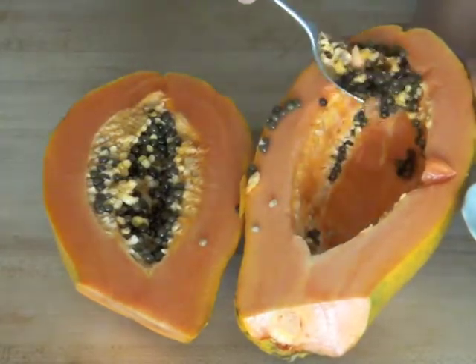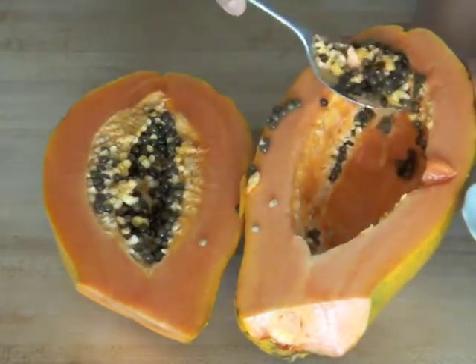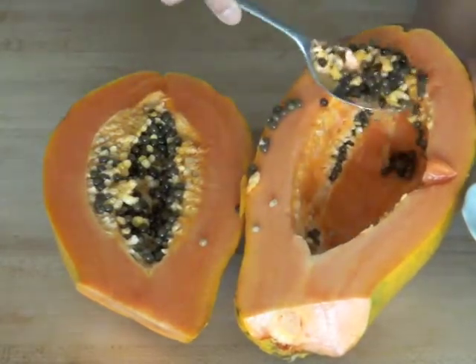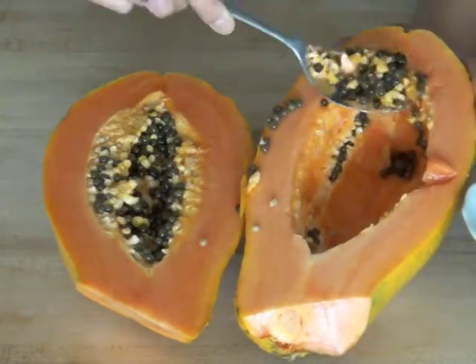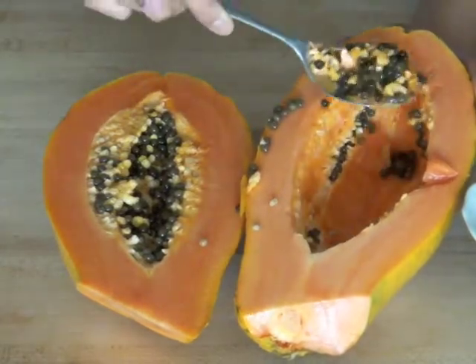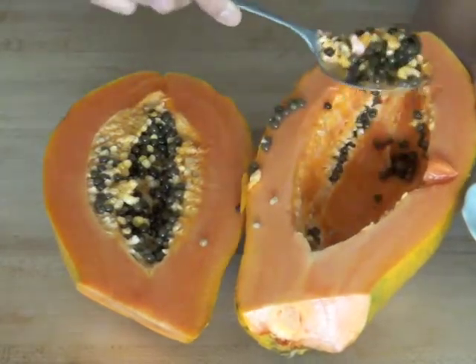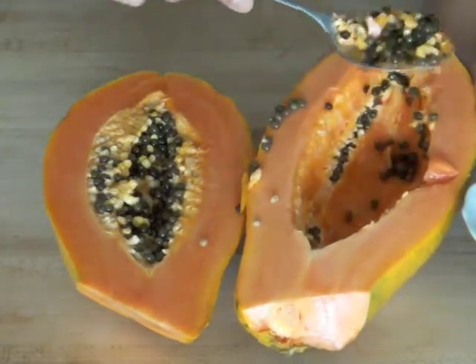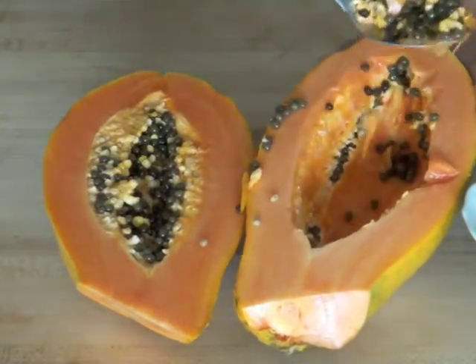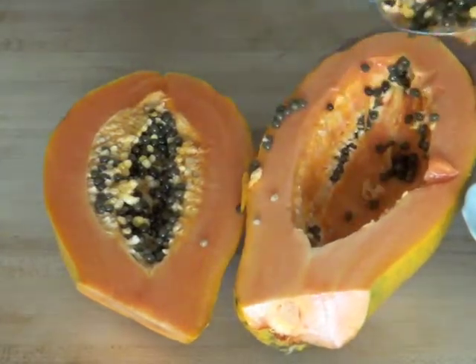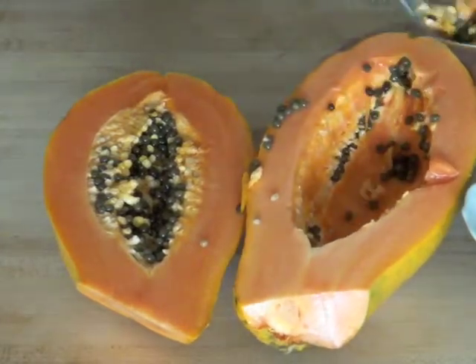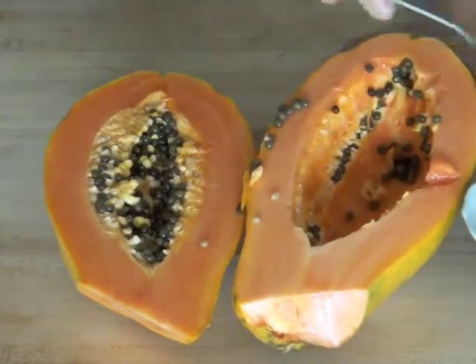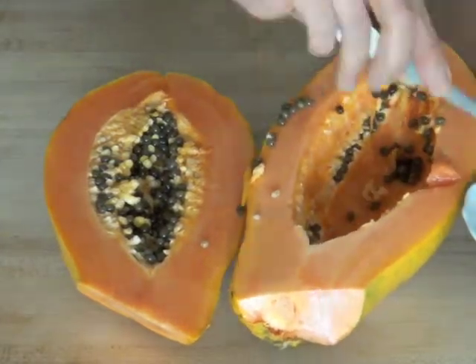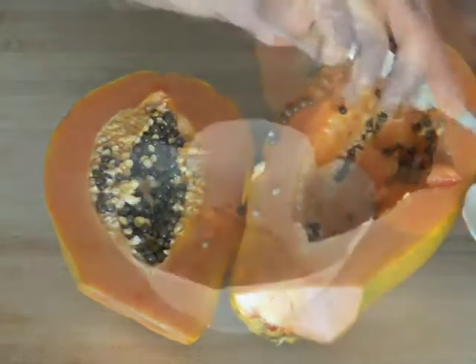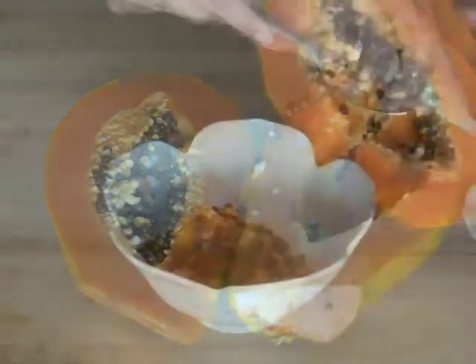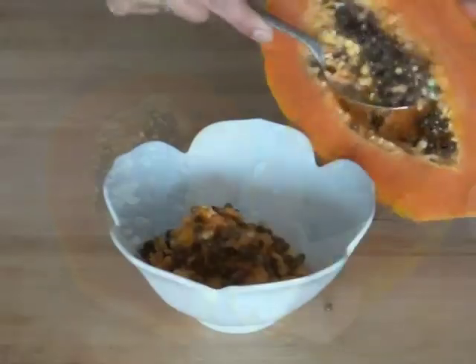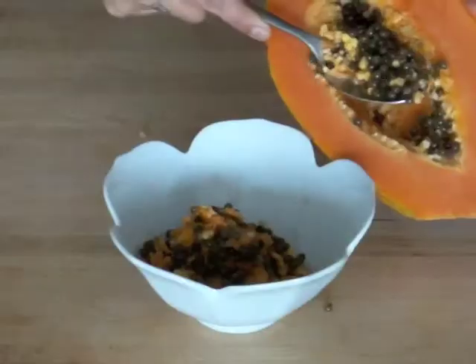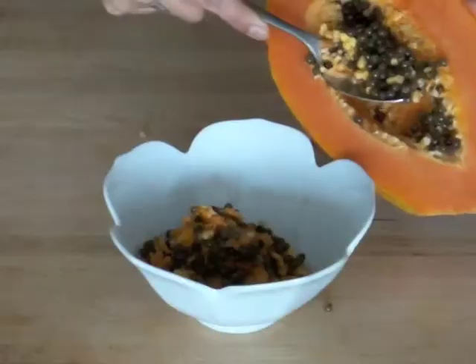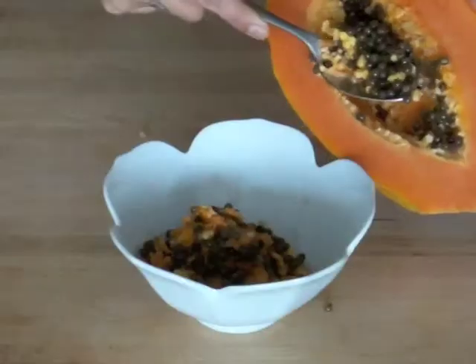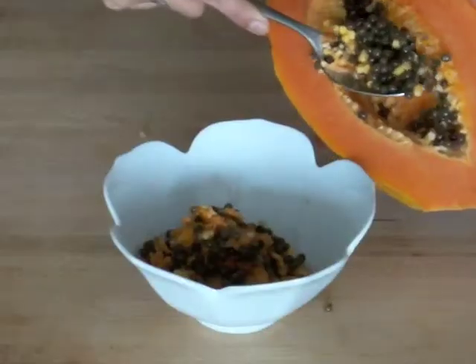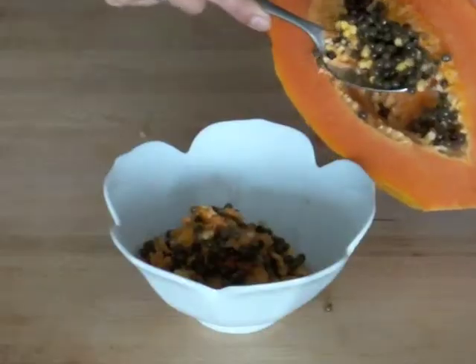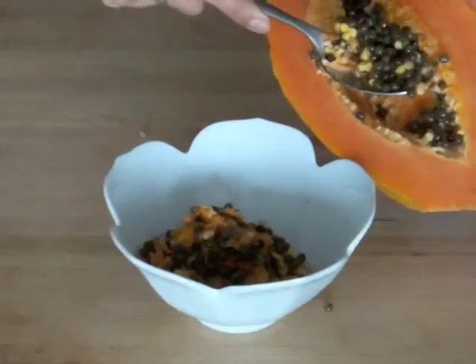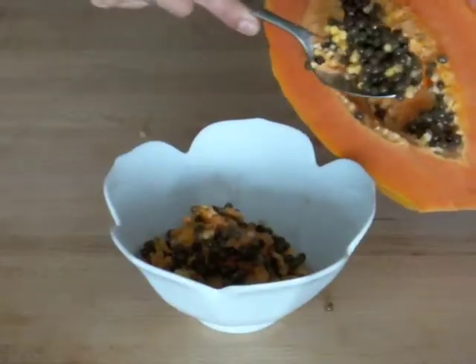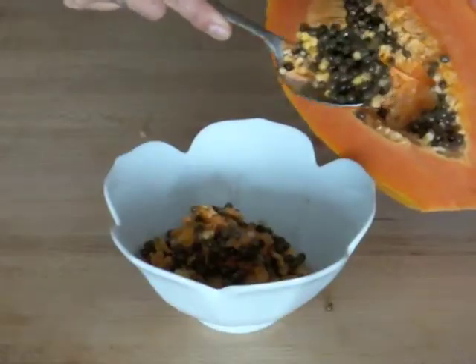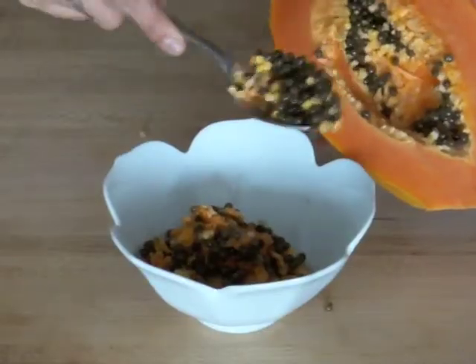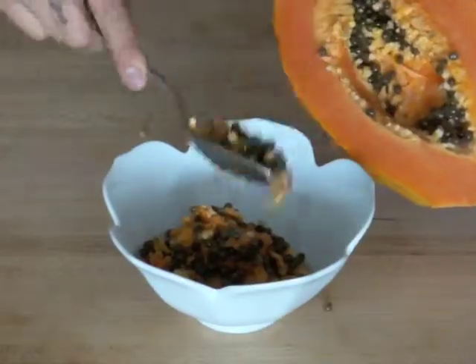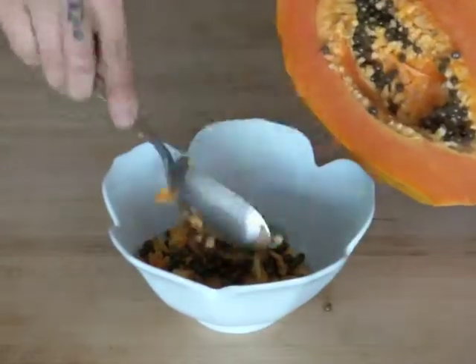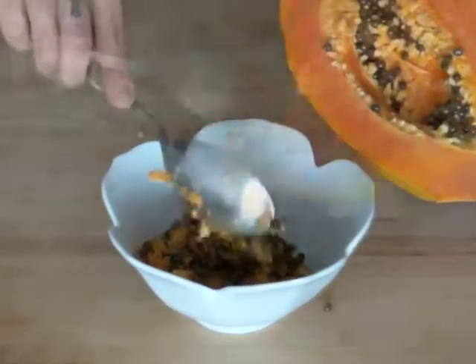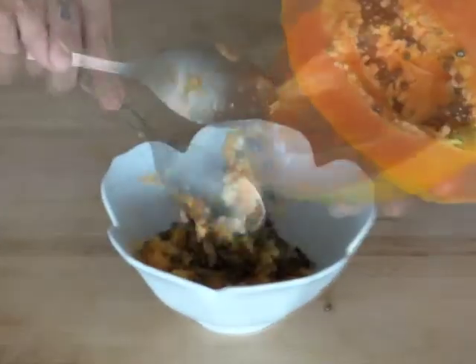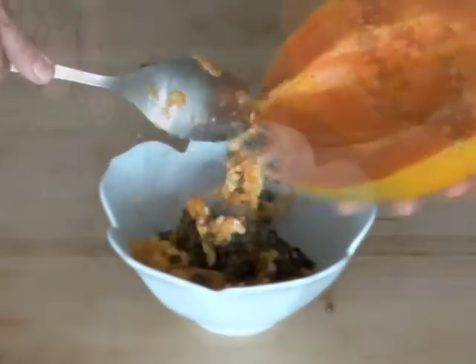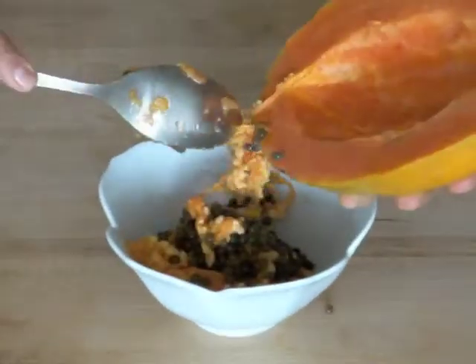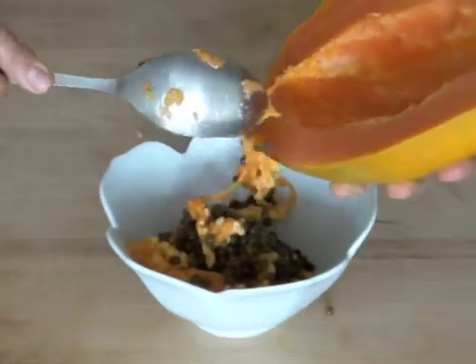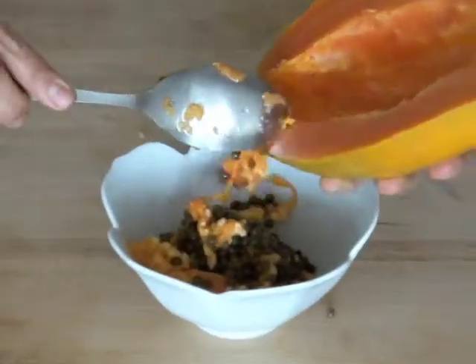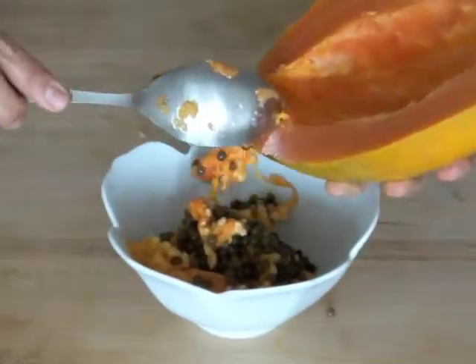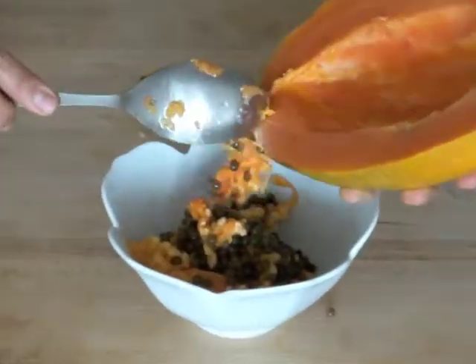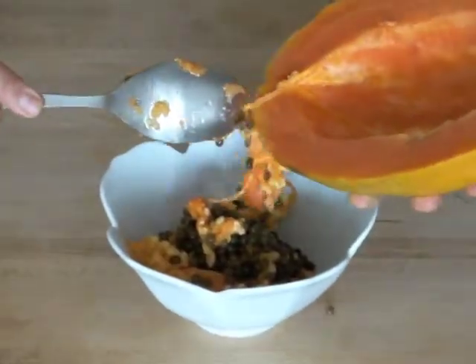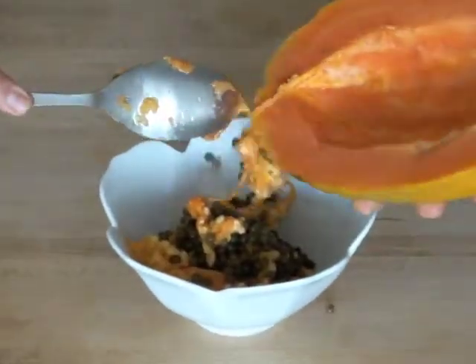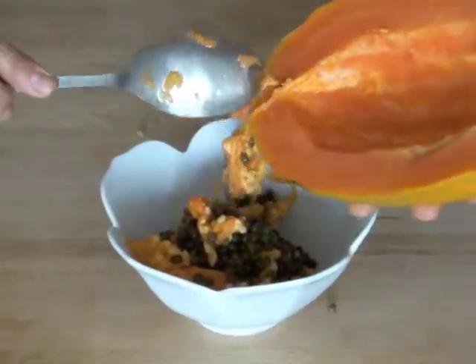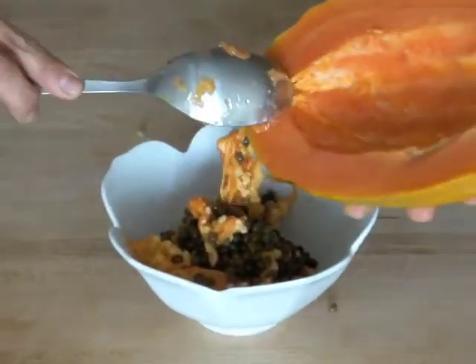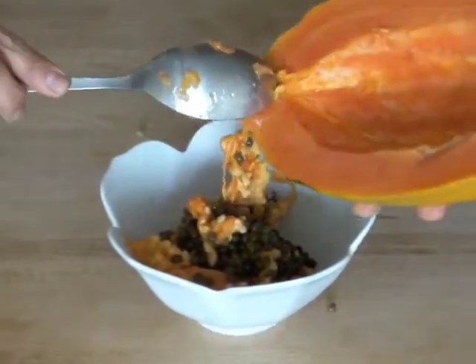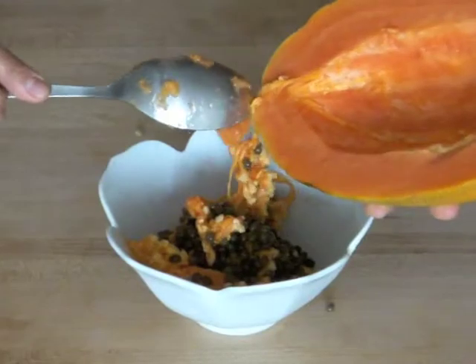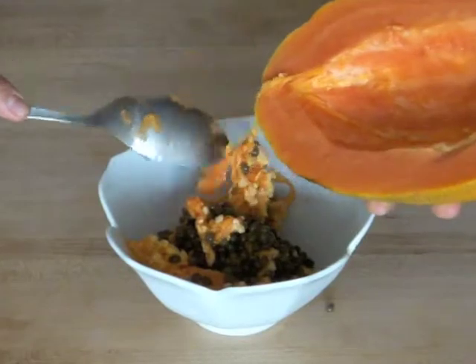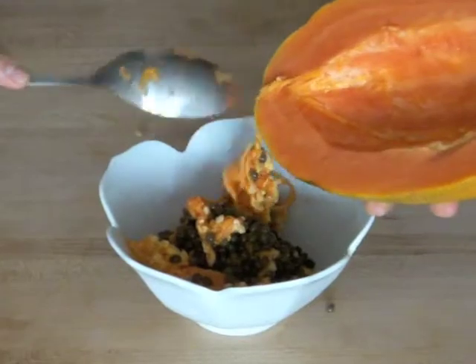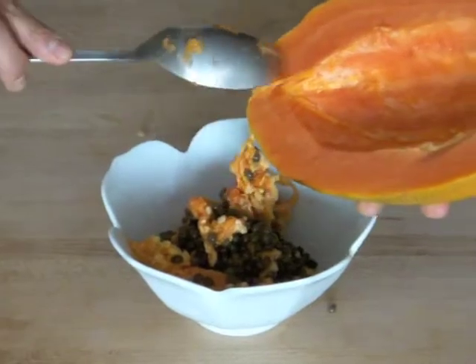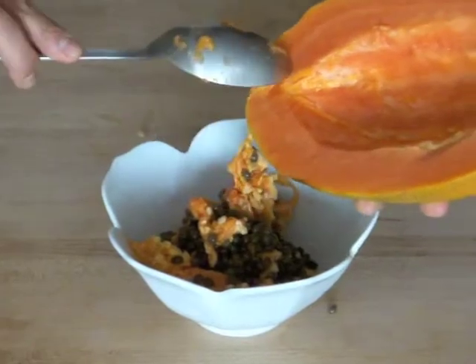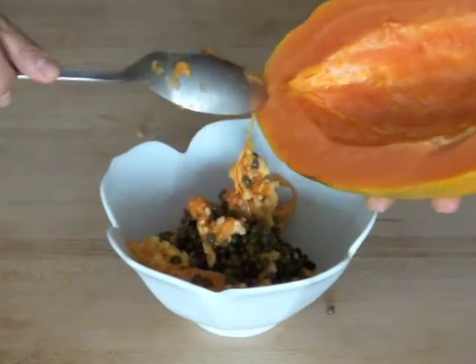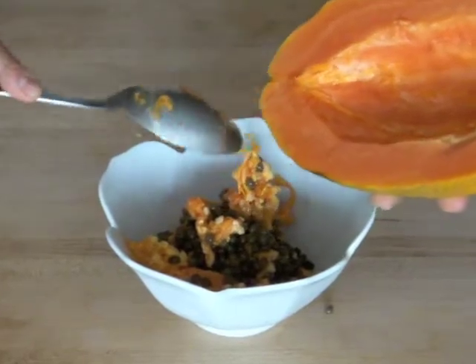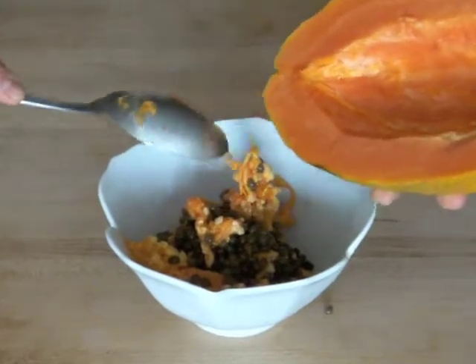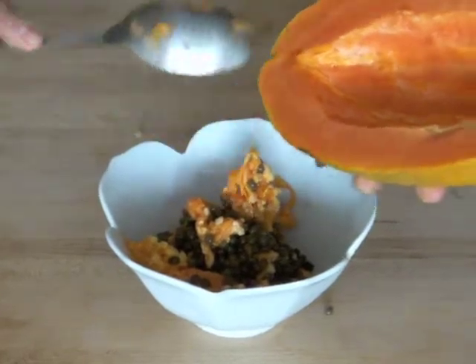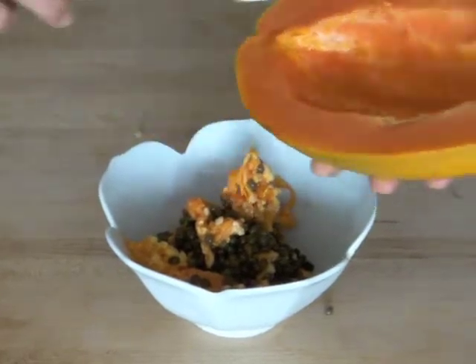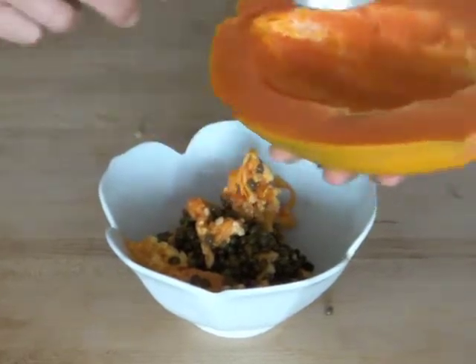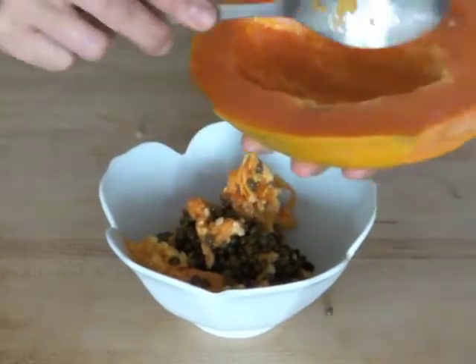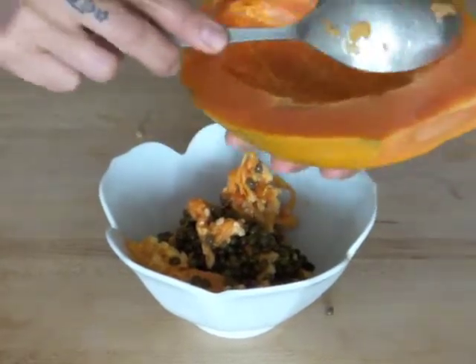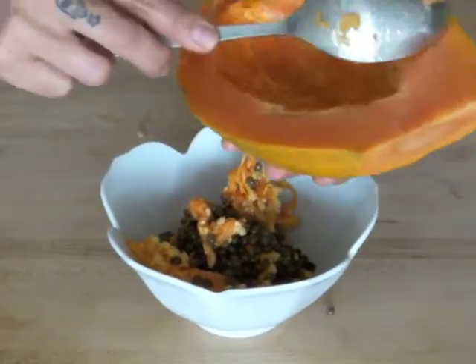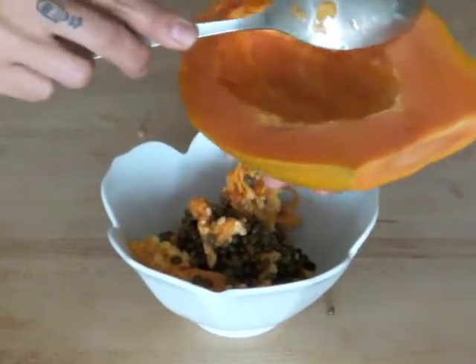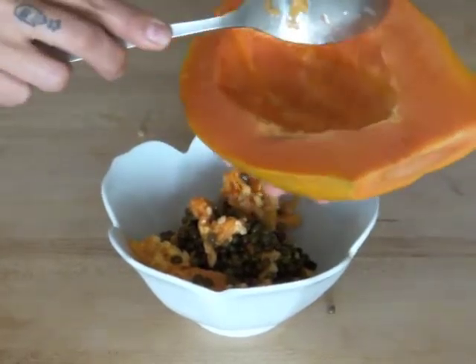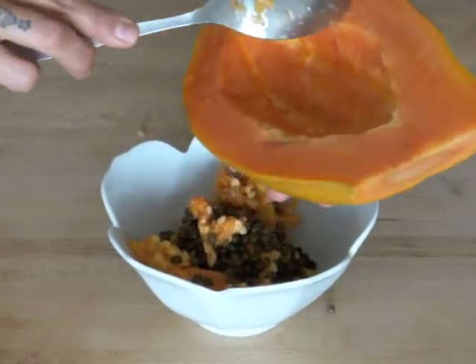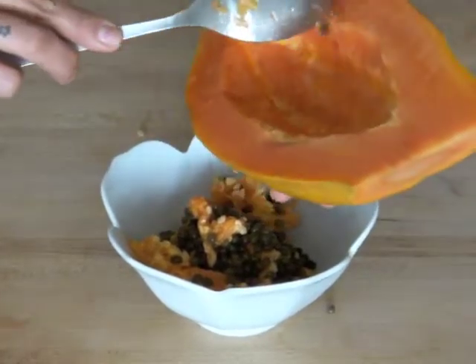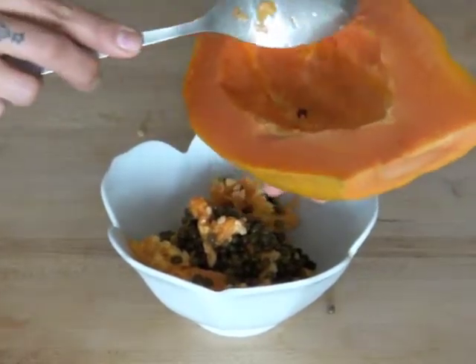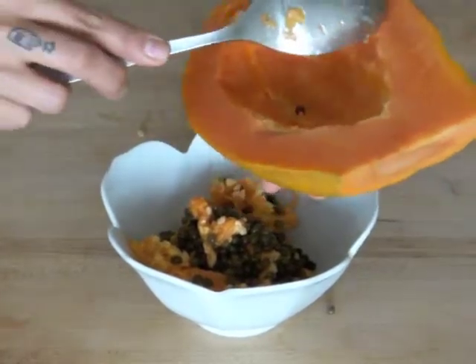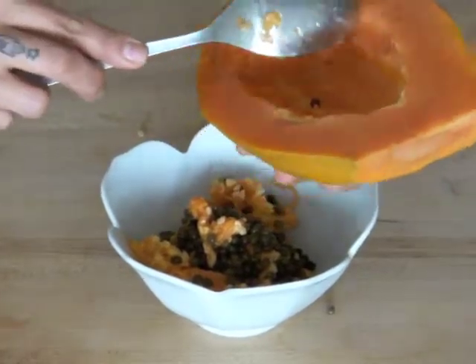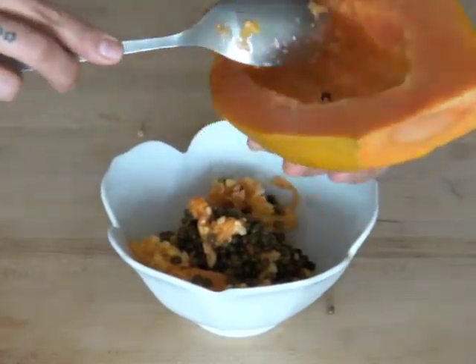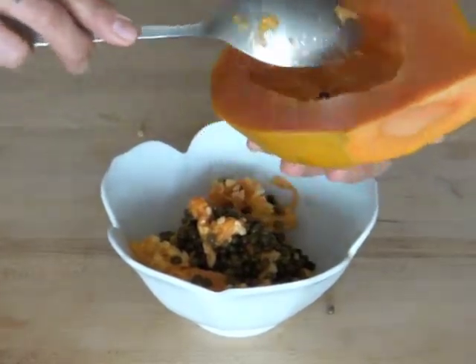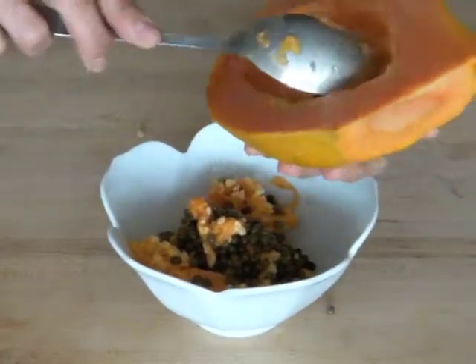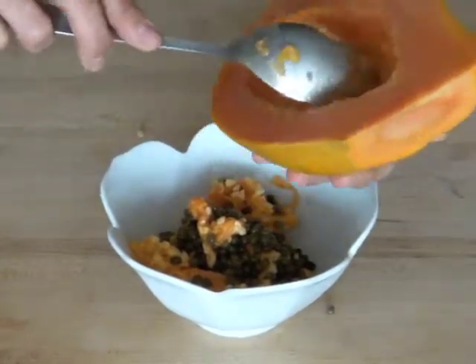Cut the papaya in half and scoop out the seeds. It takes no effort if ripe, as it is pretty delicate.